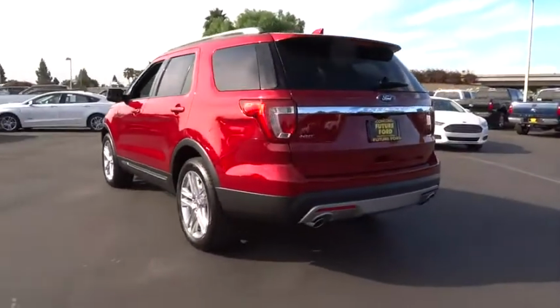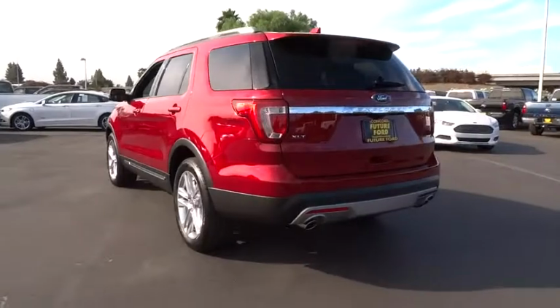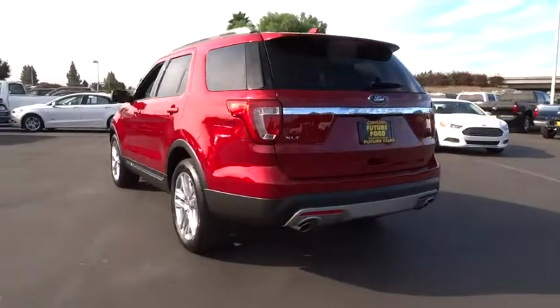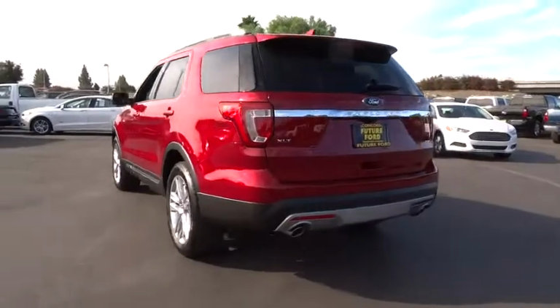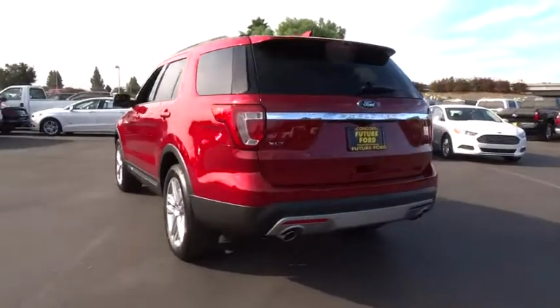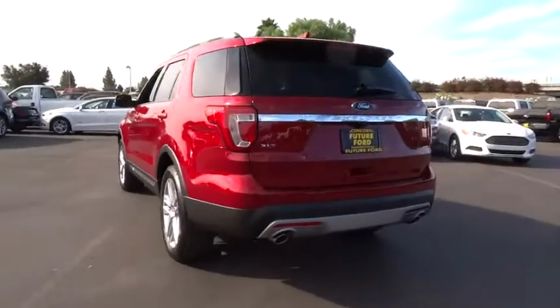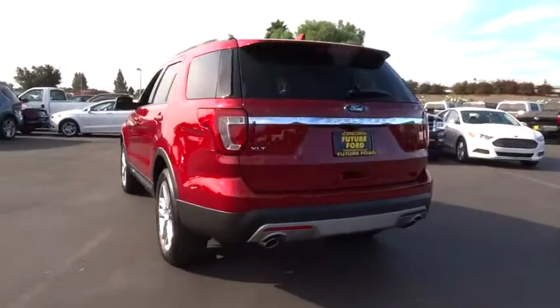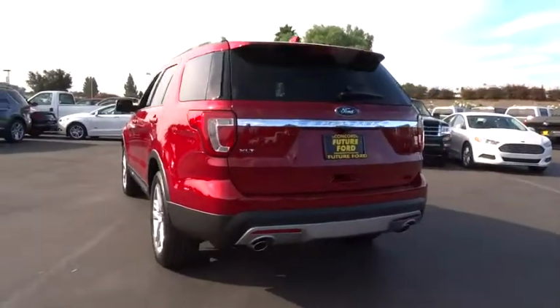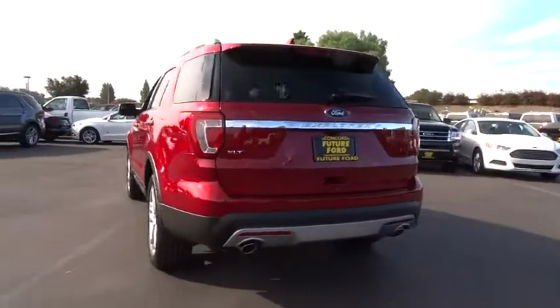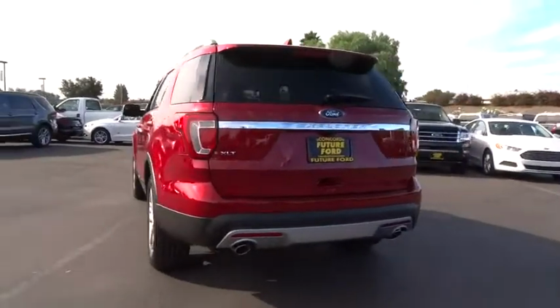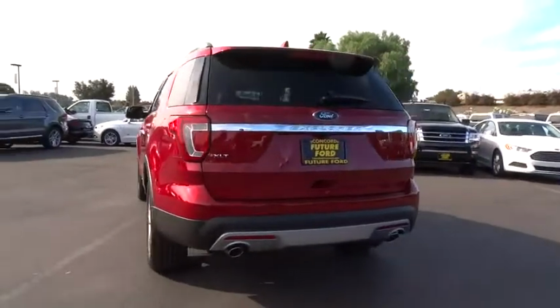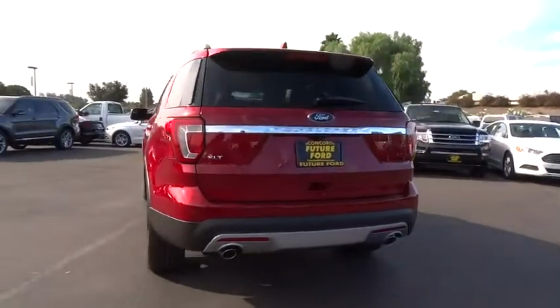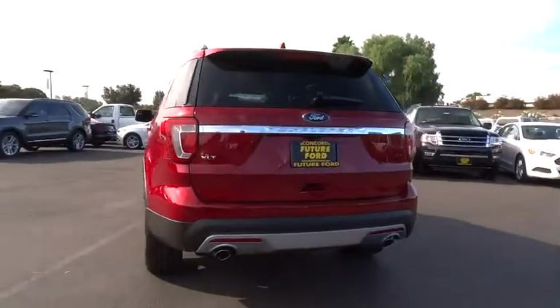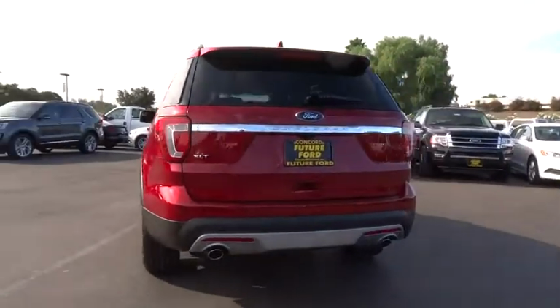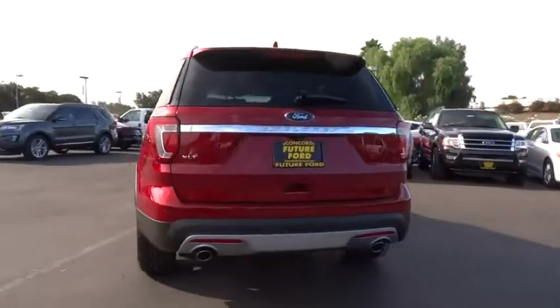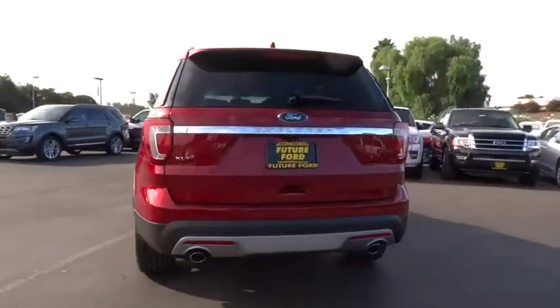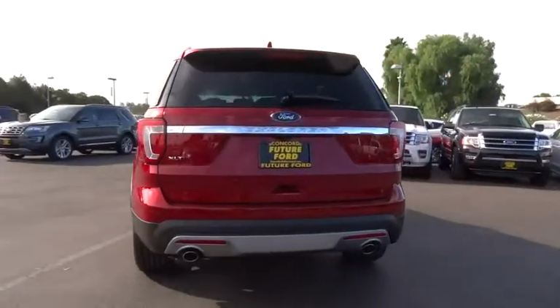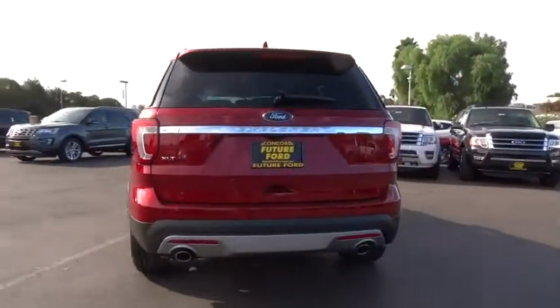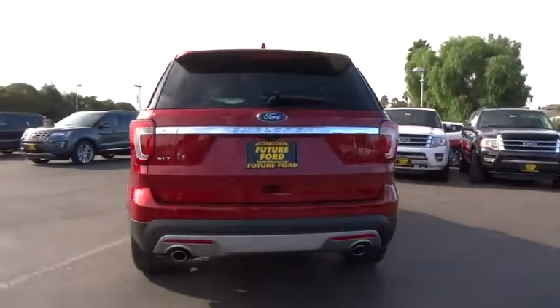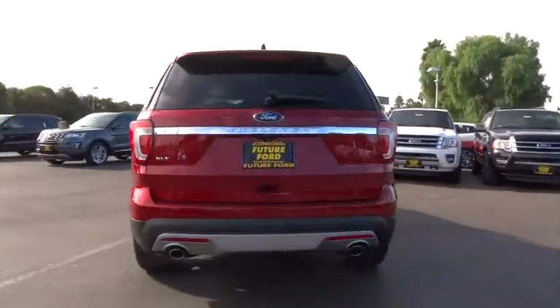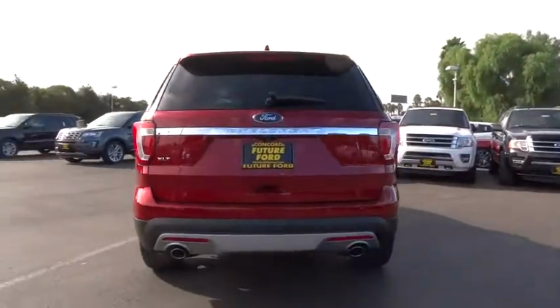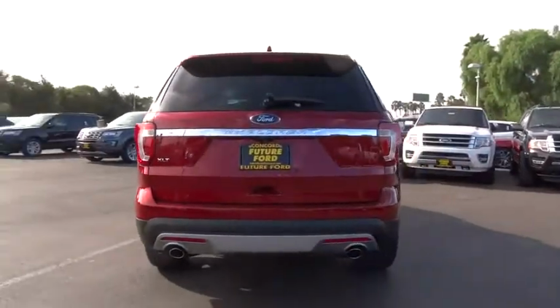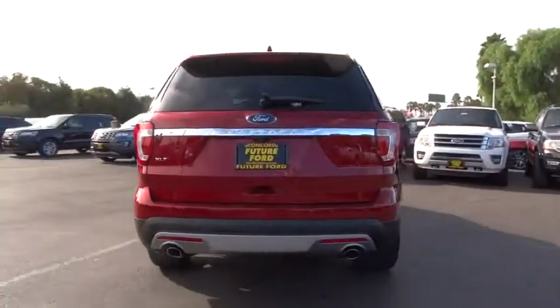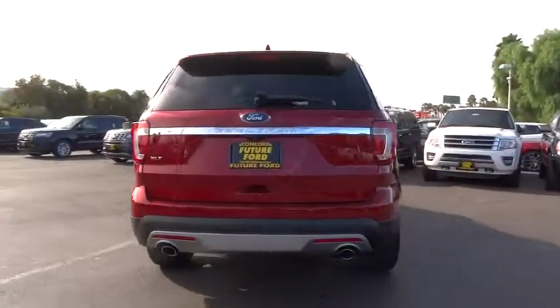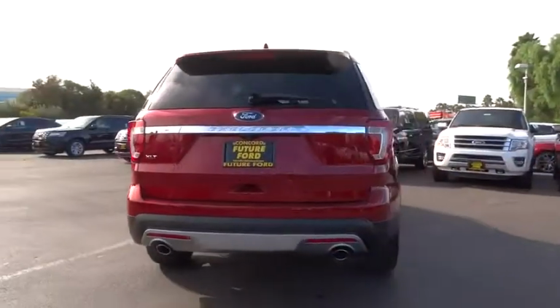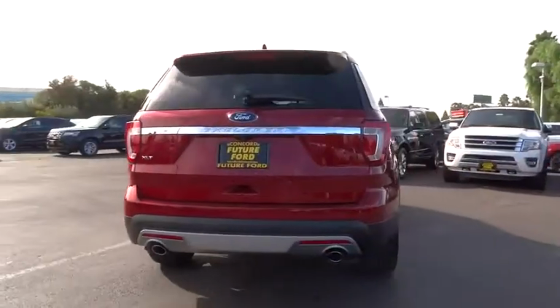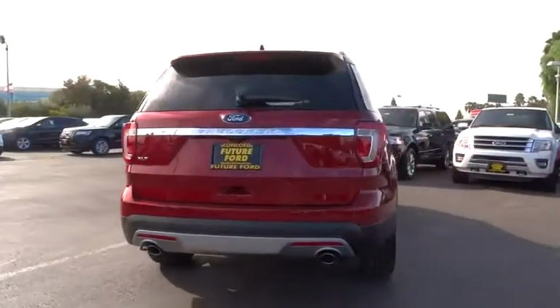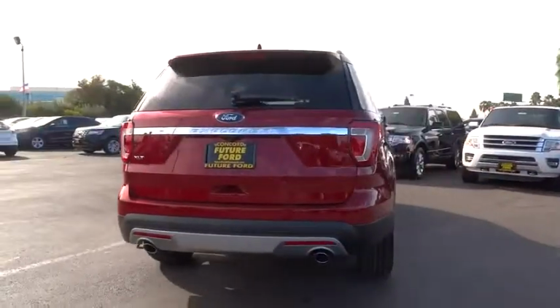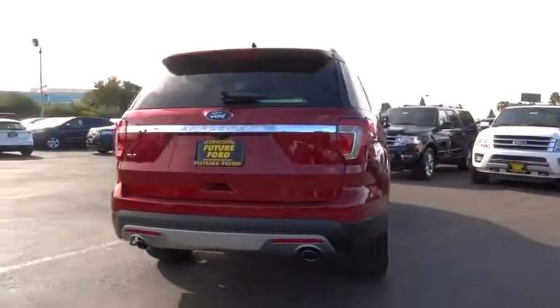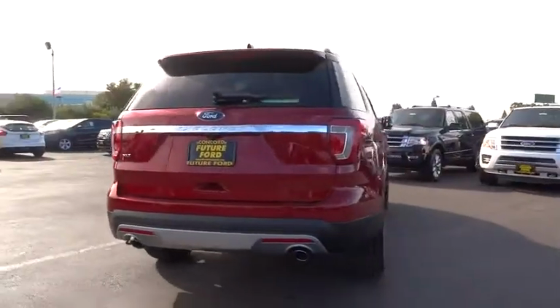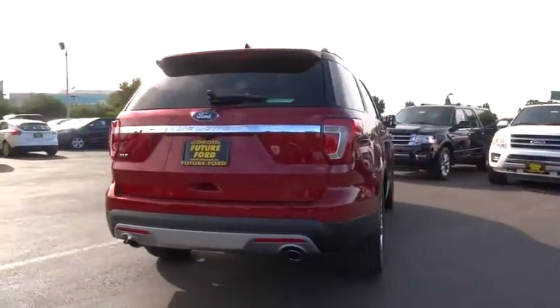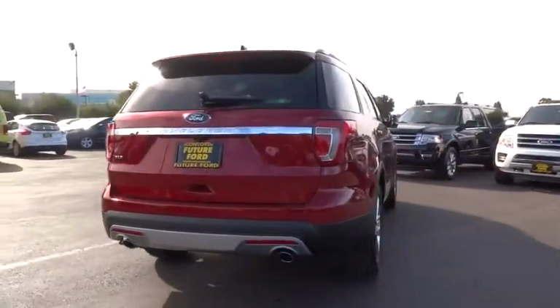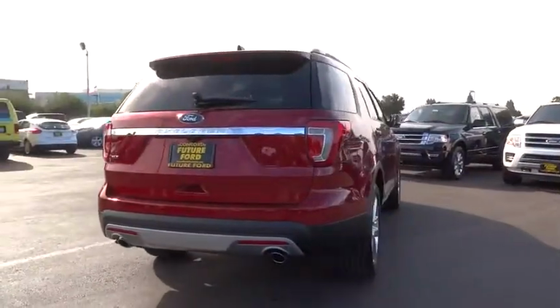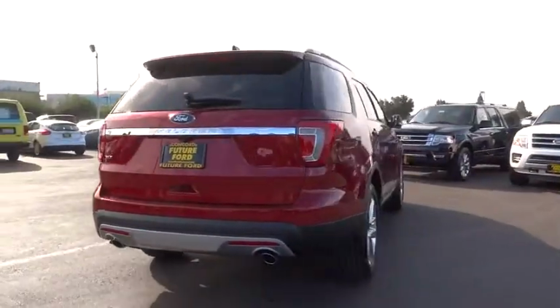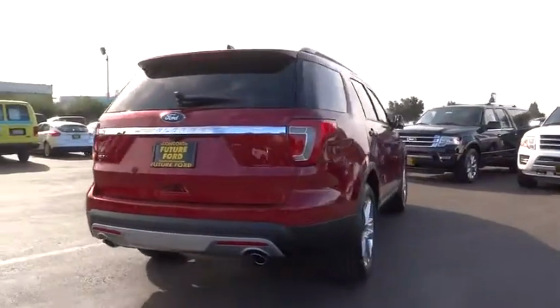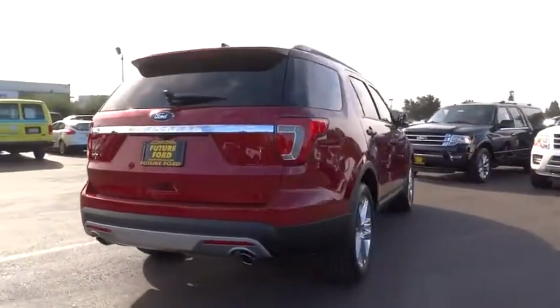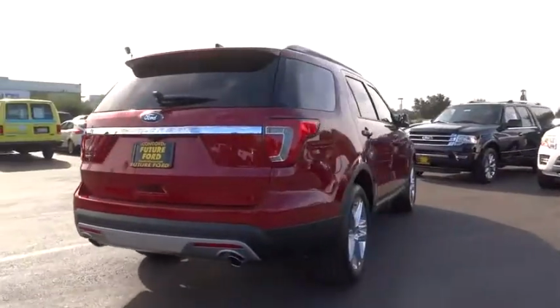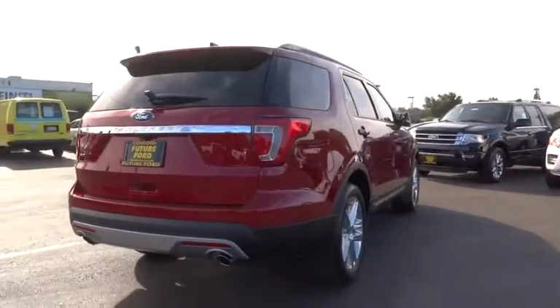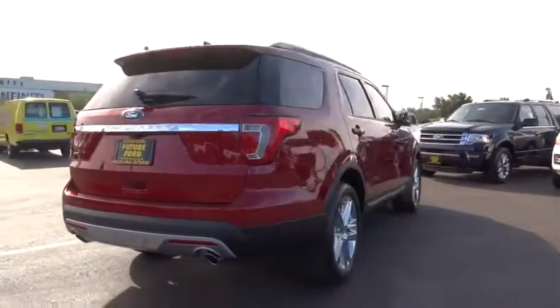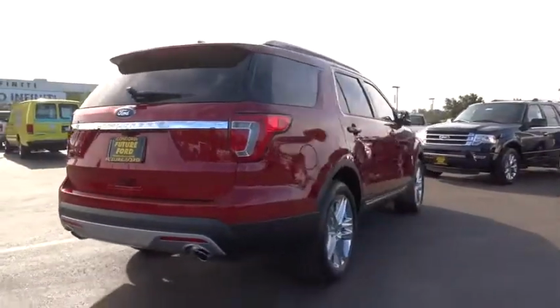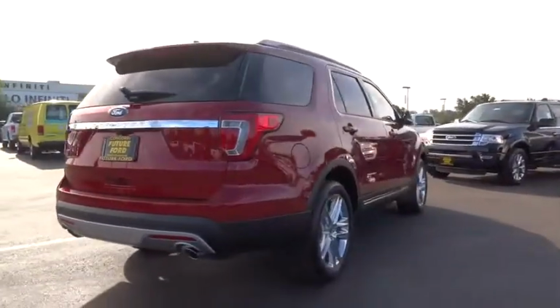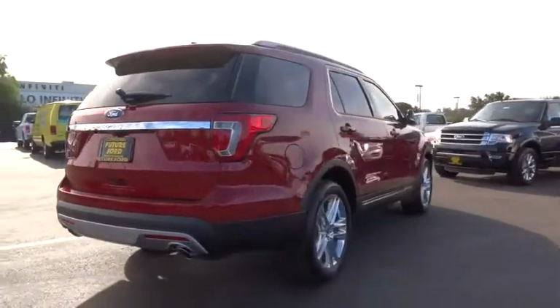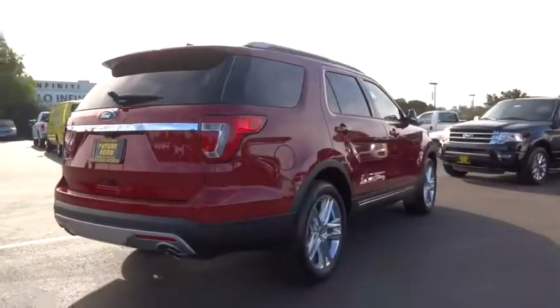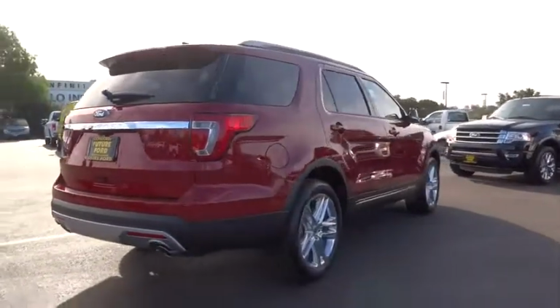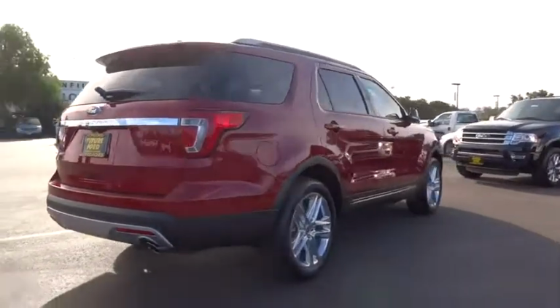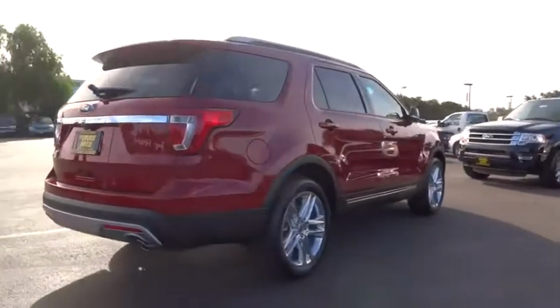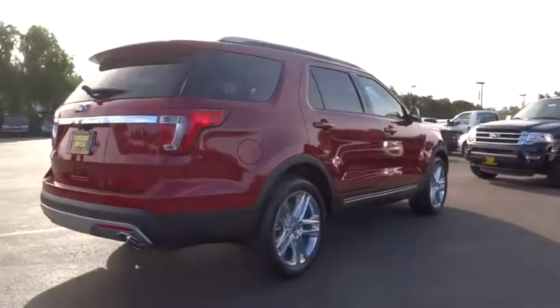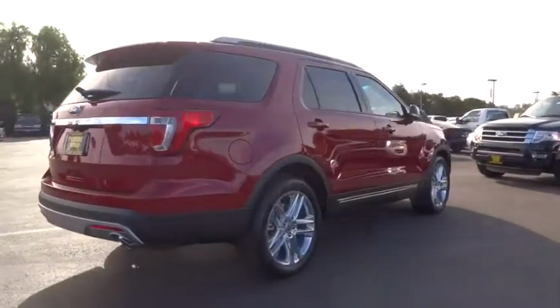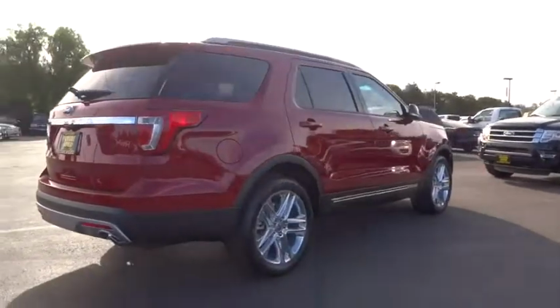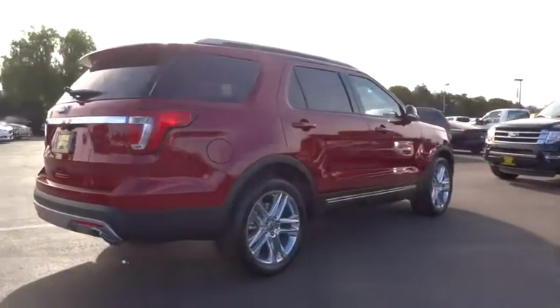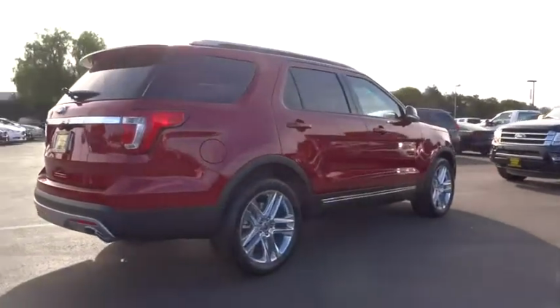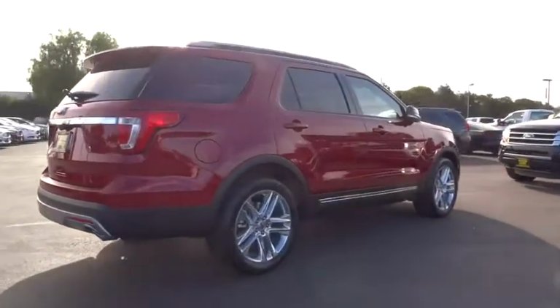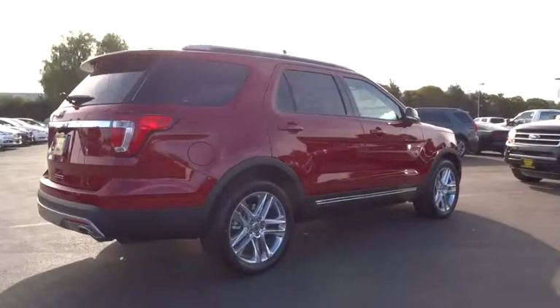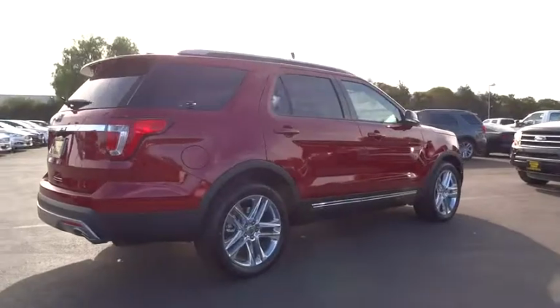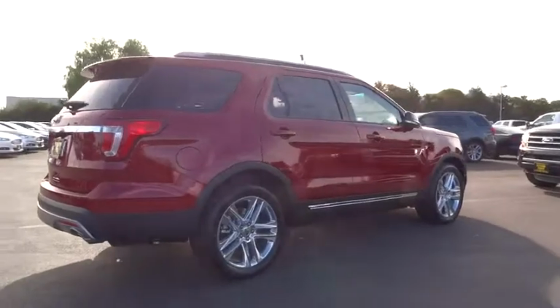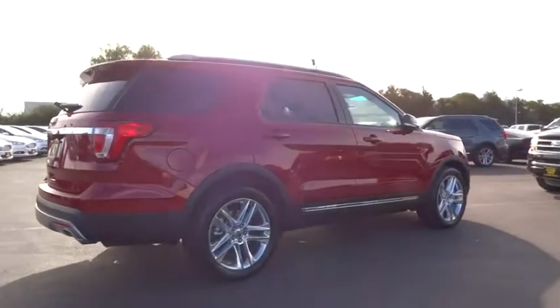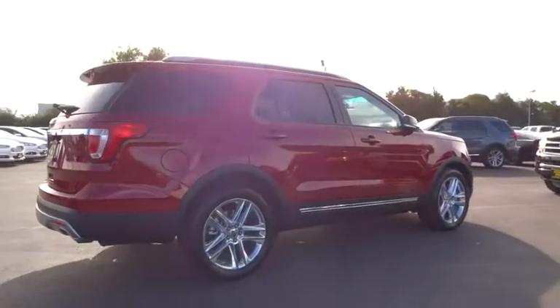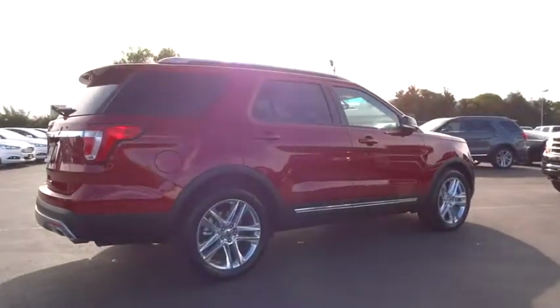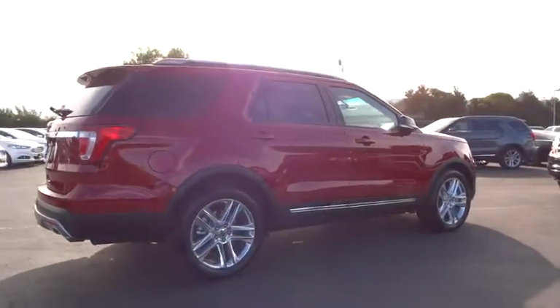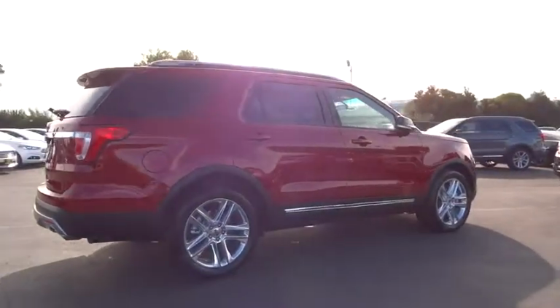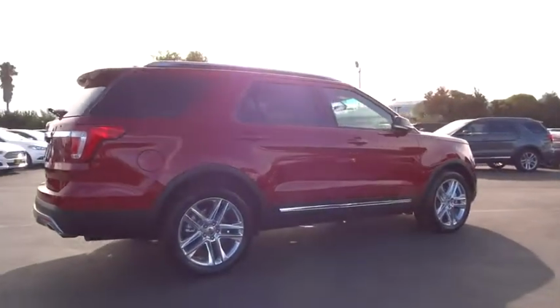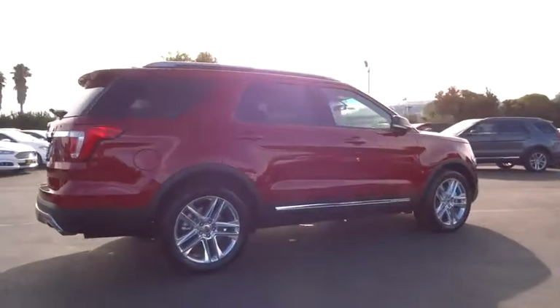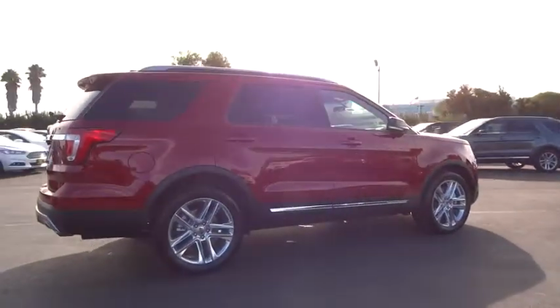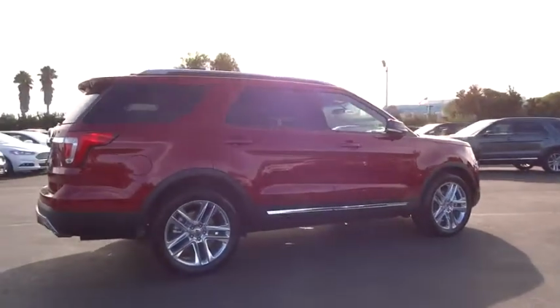Power liftgate, leather-wrapped steering wheel, Bluetooth. Your new ride is just a phone call away.